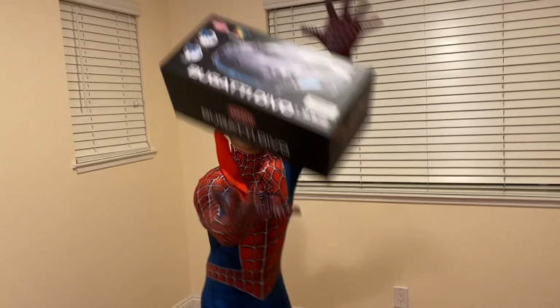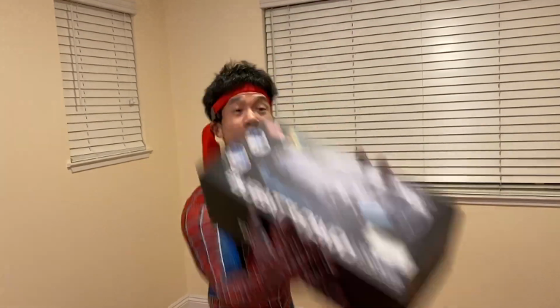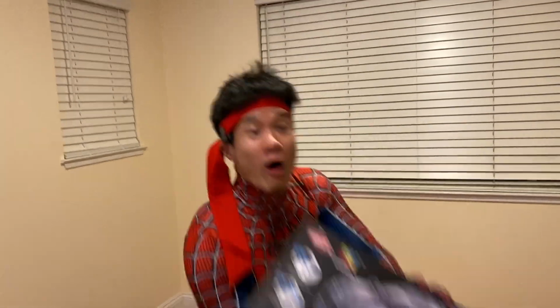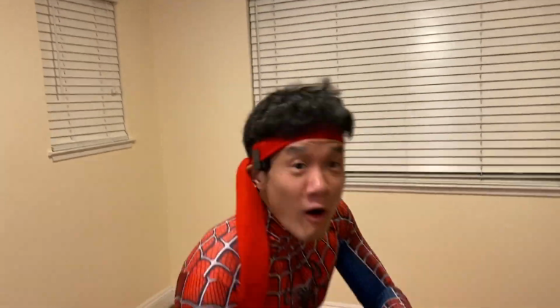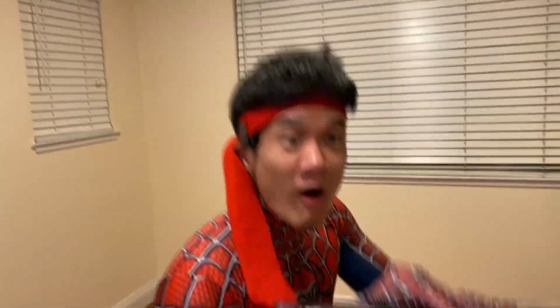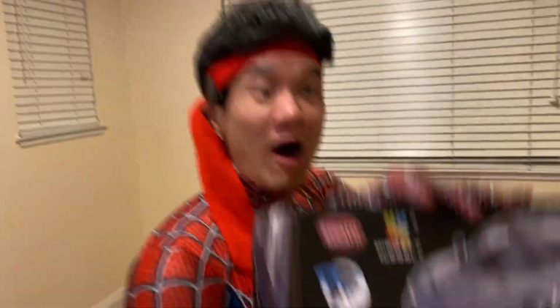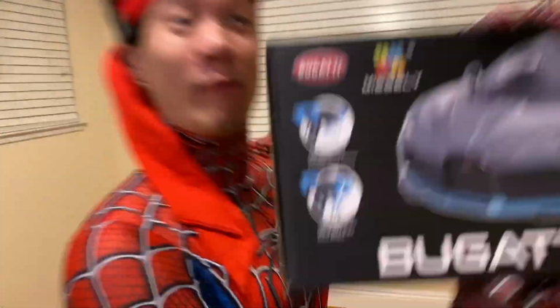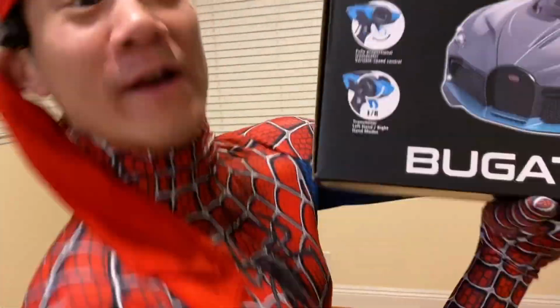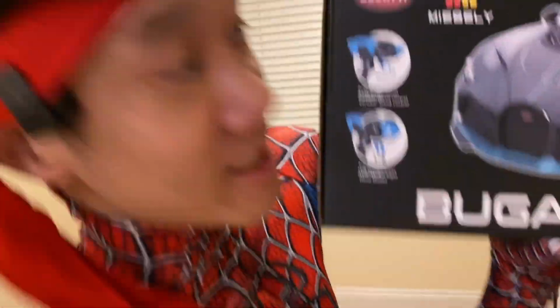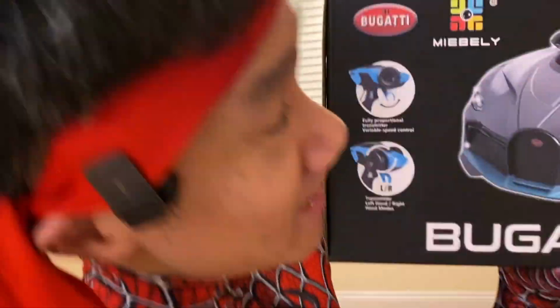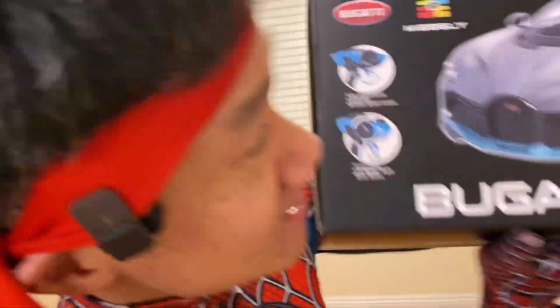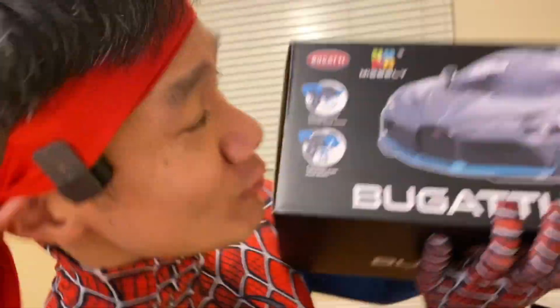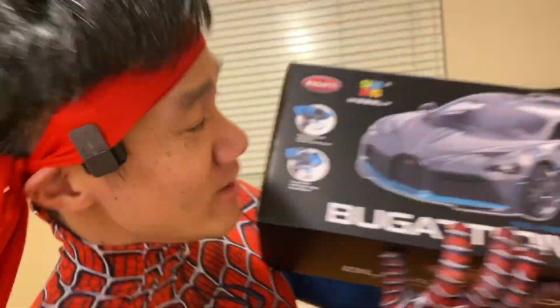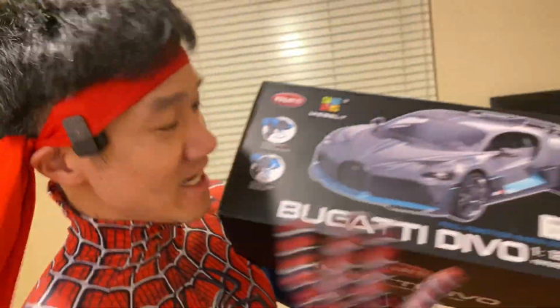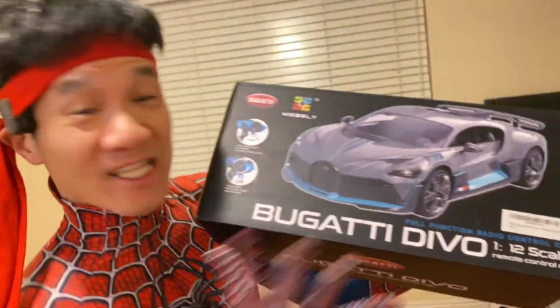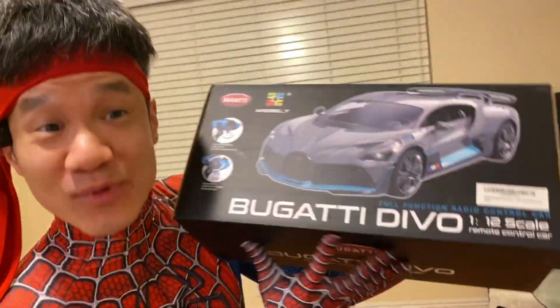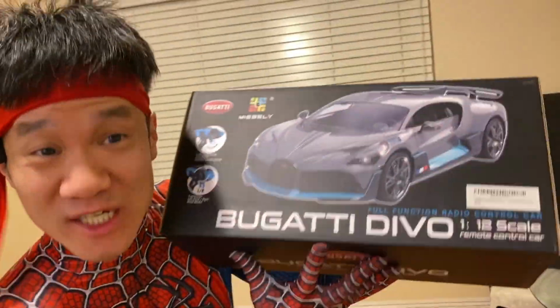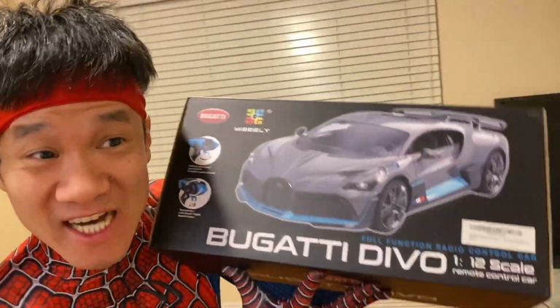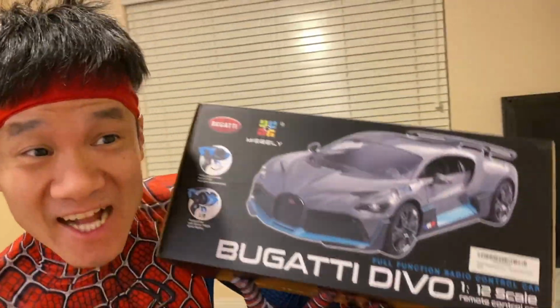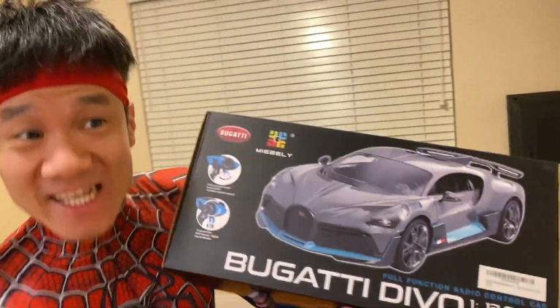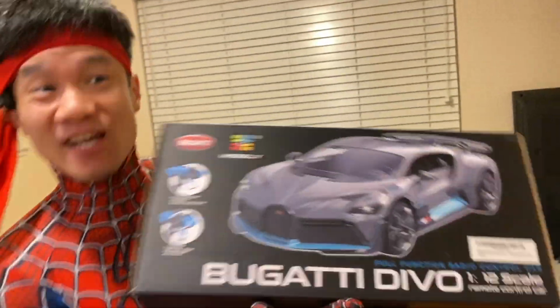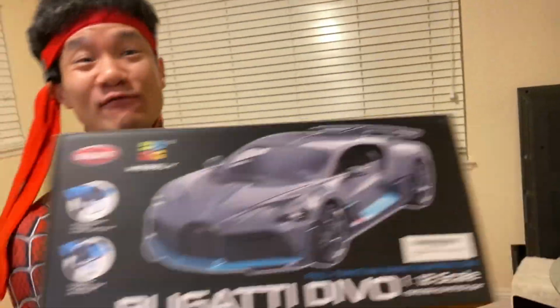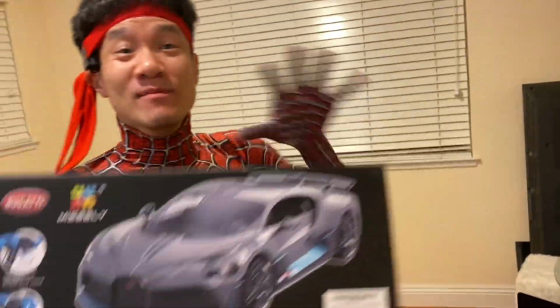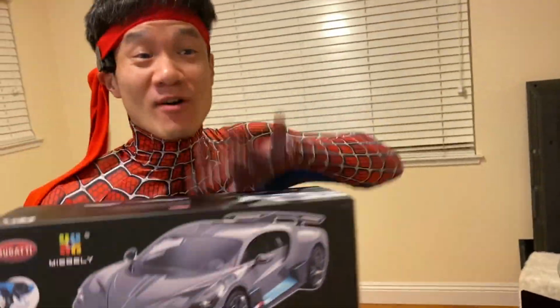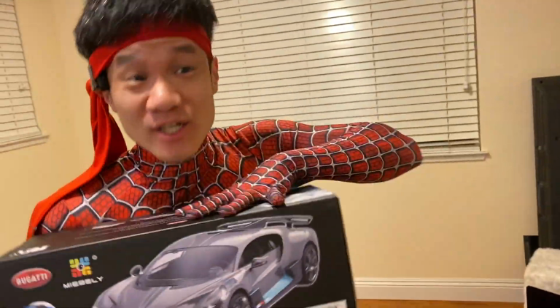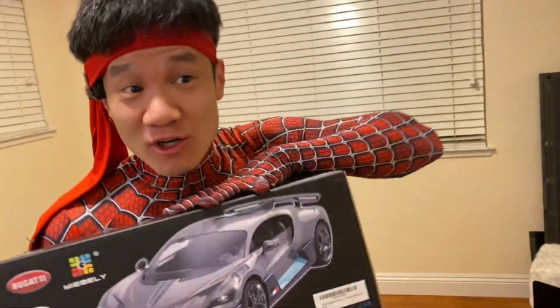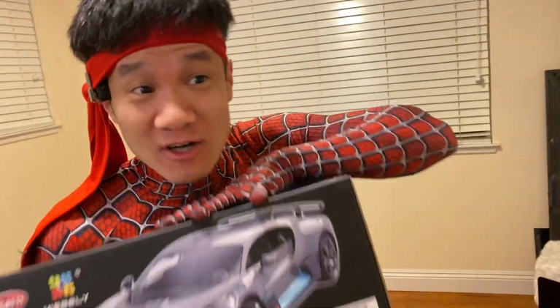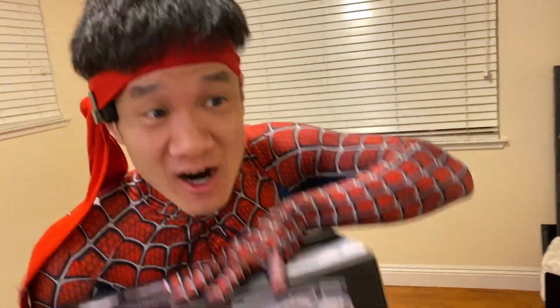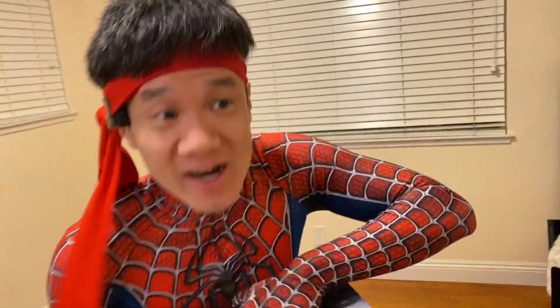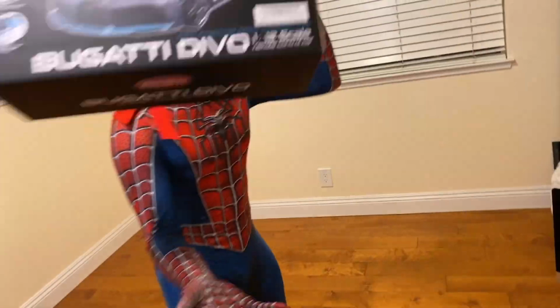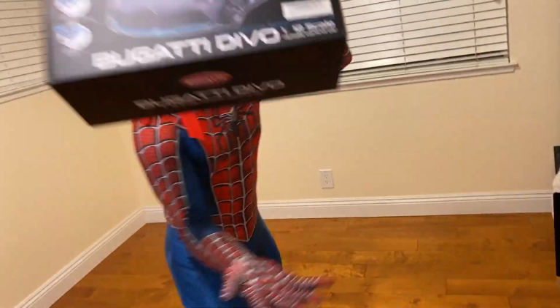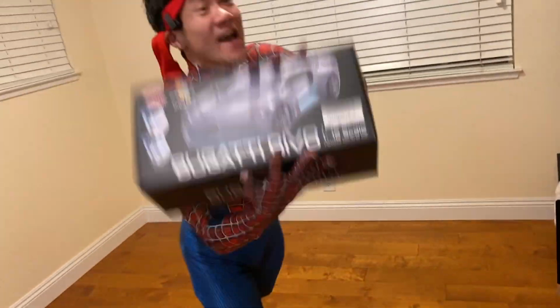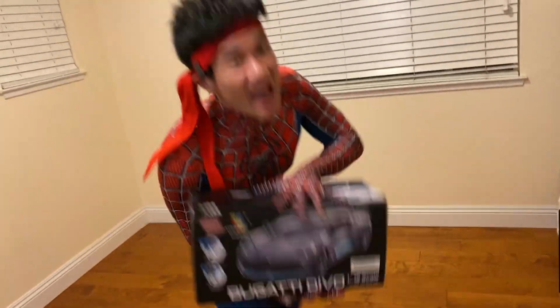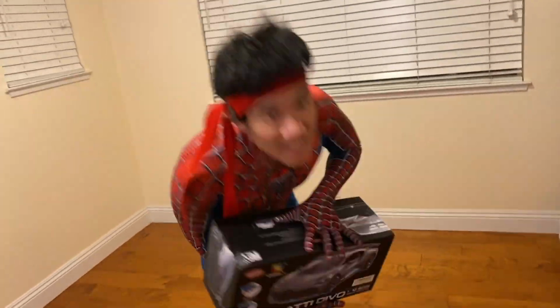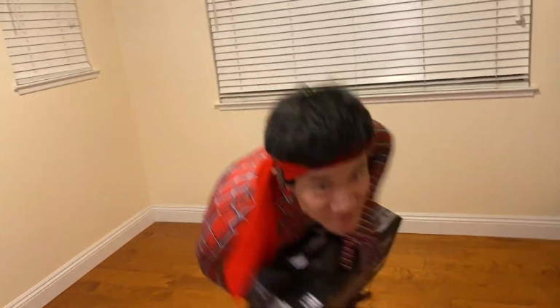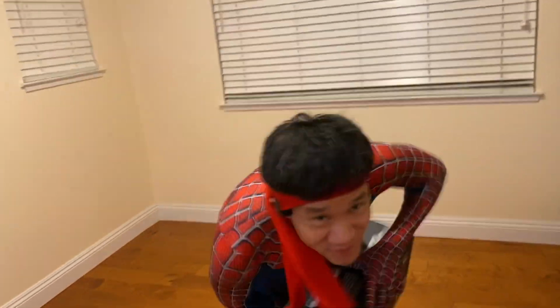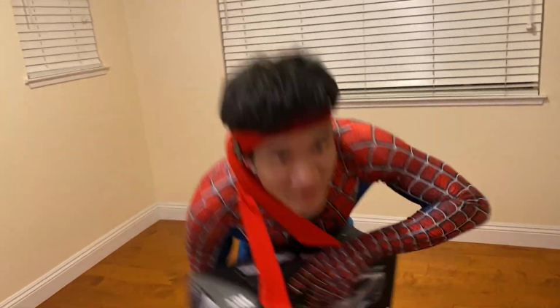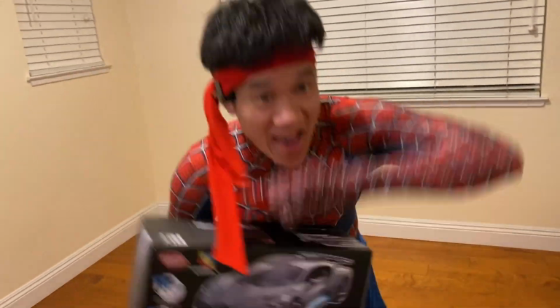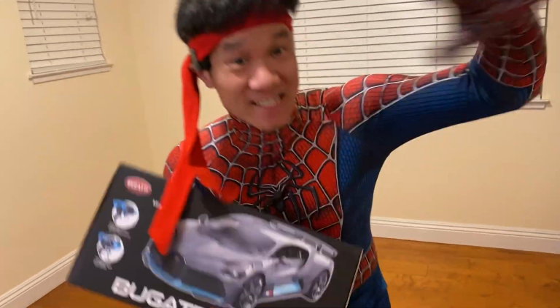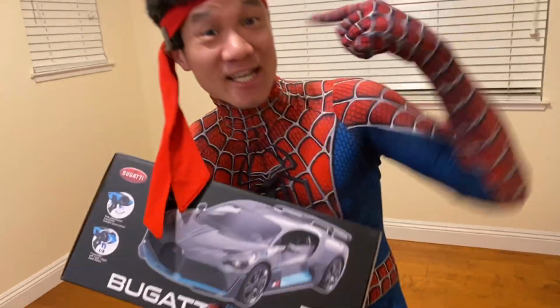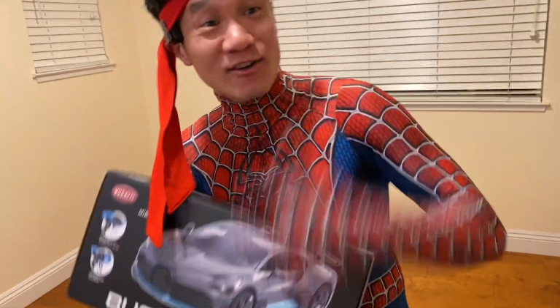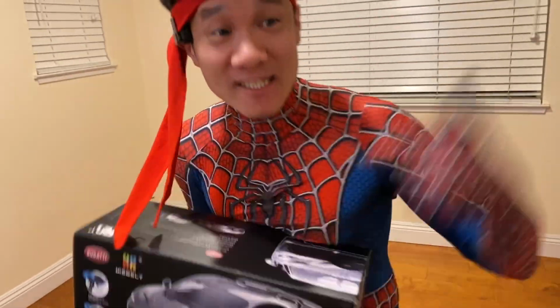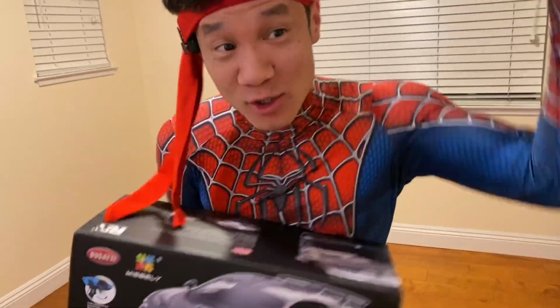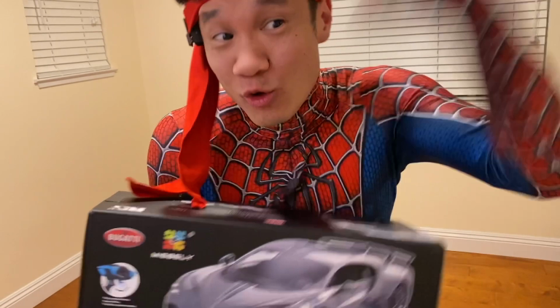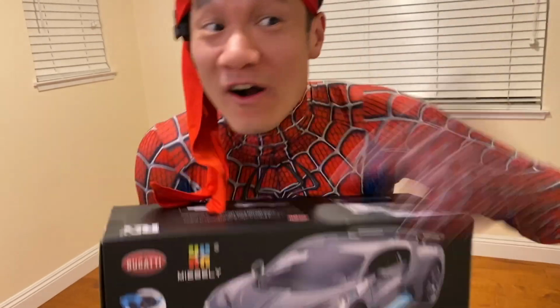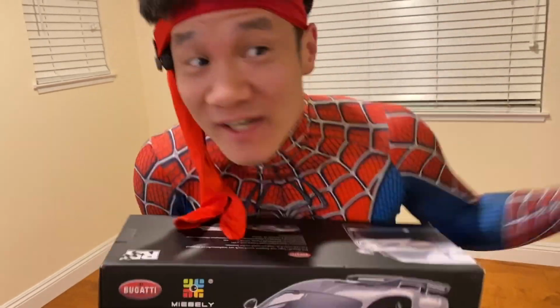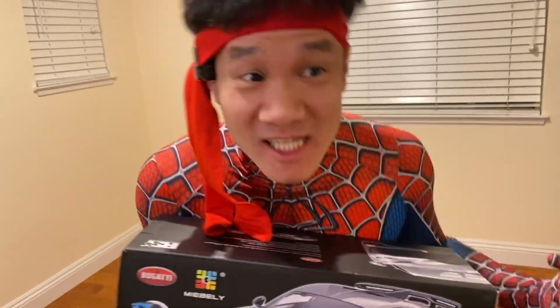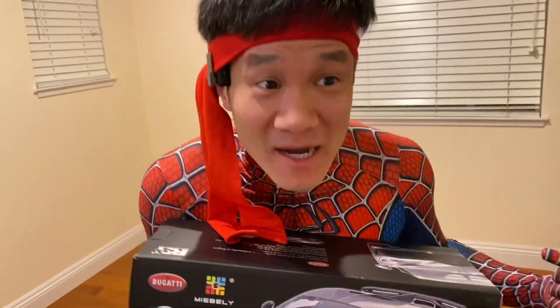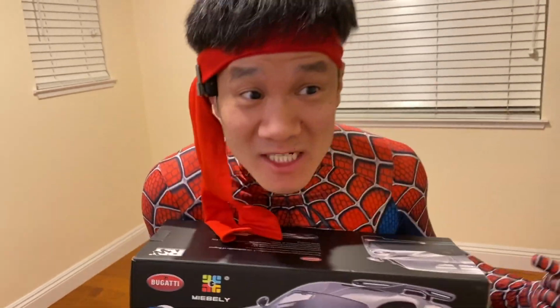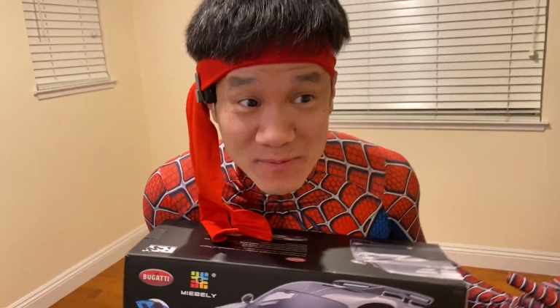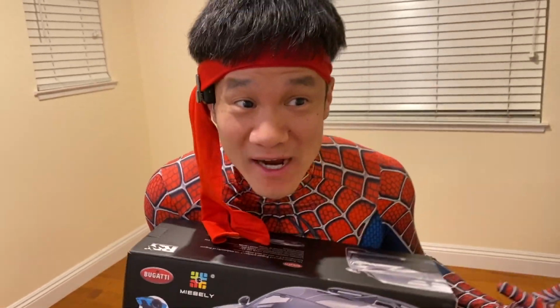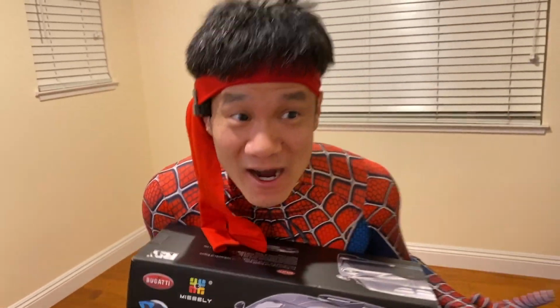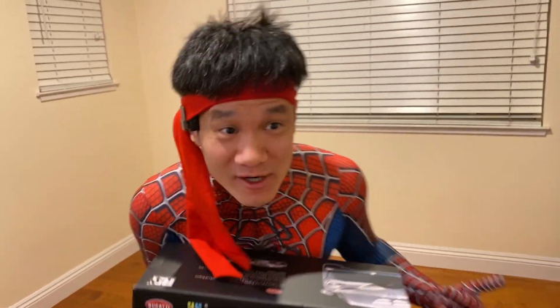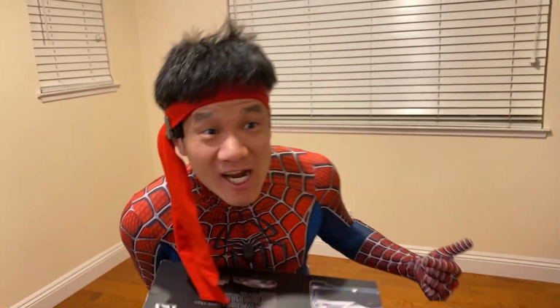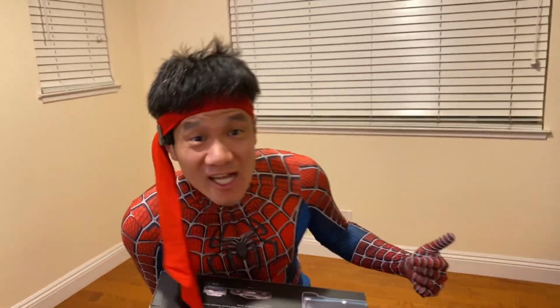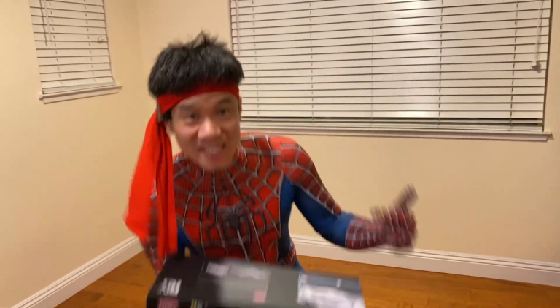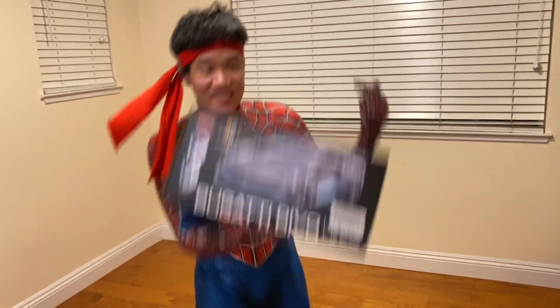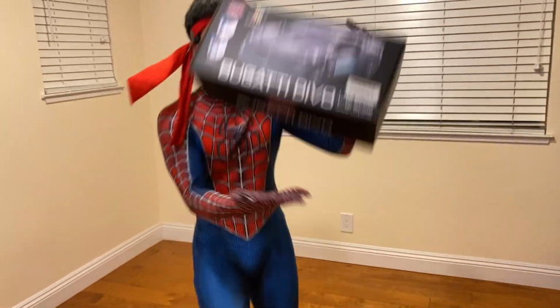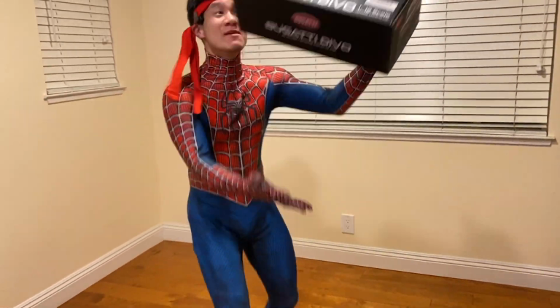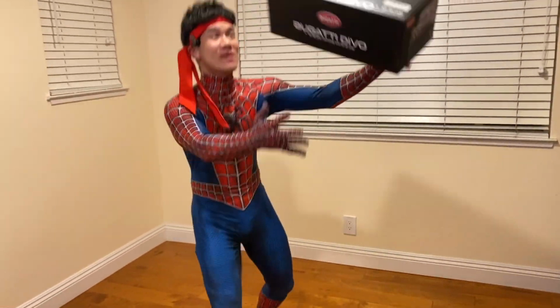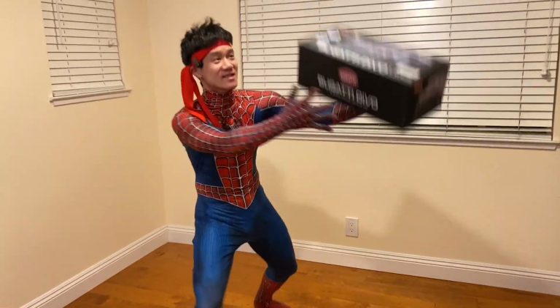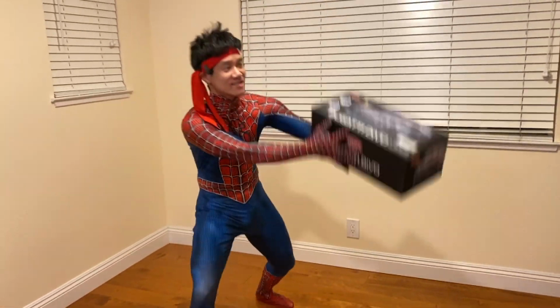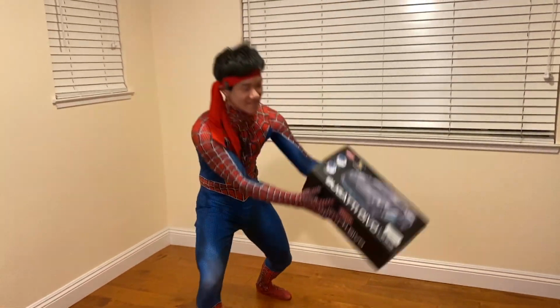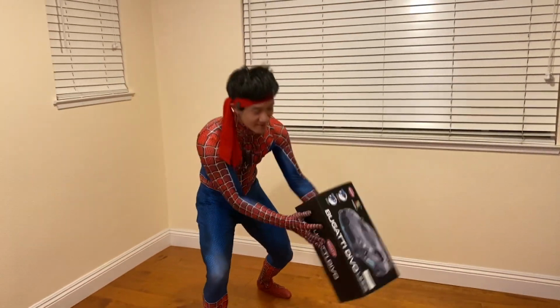Boom! We're here, guys. We got the Bugatti remote control car and it's fast — it goes up to 12 kilometers per hour. Let's go unbox this thing.